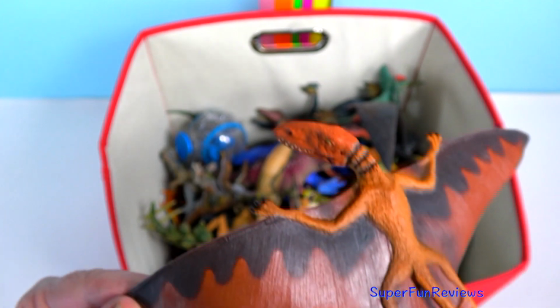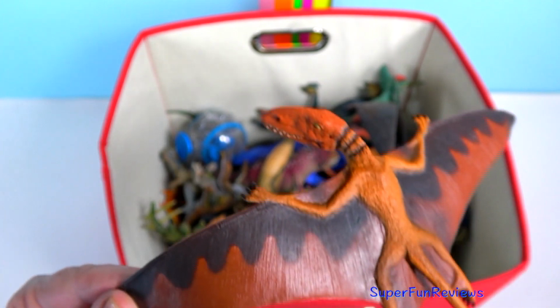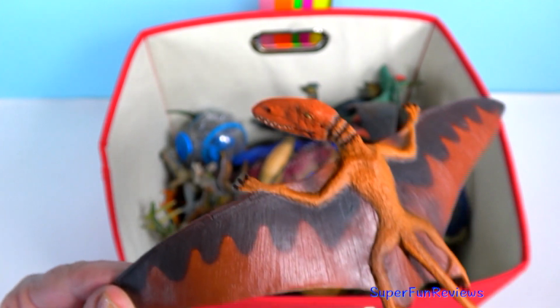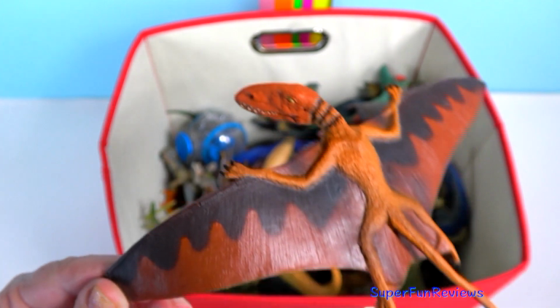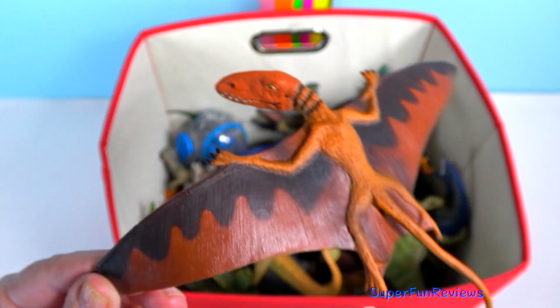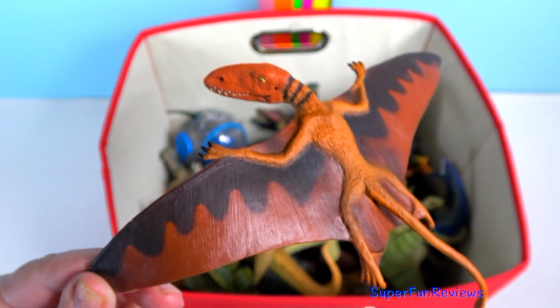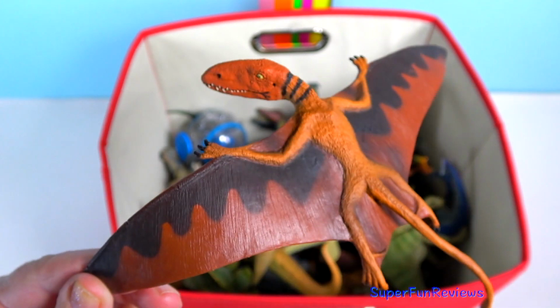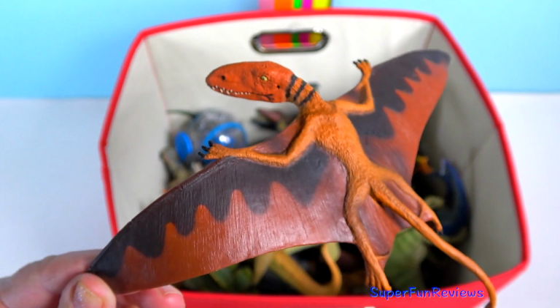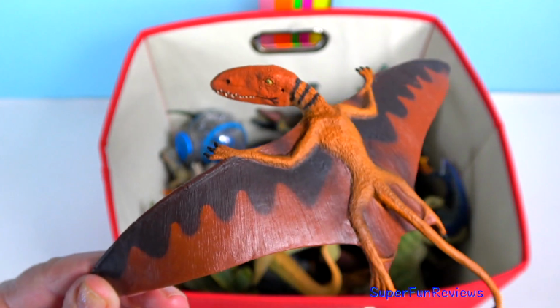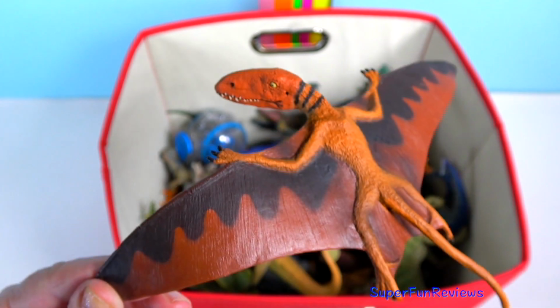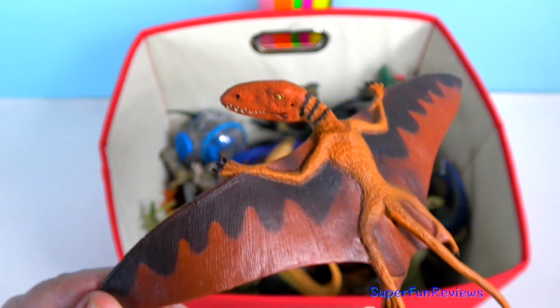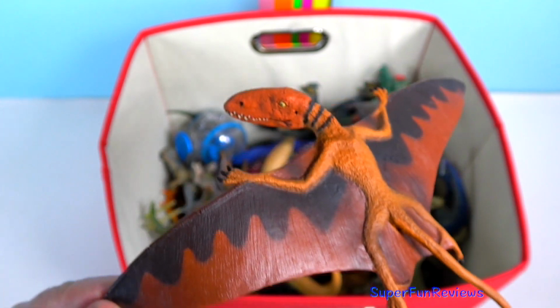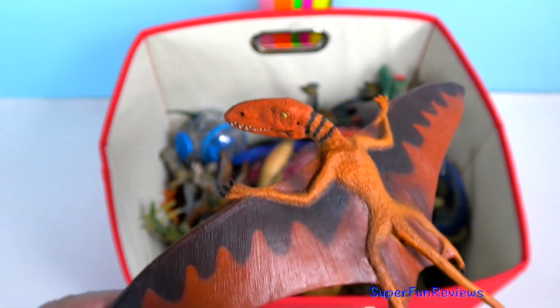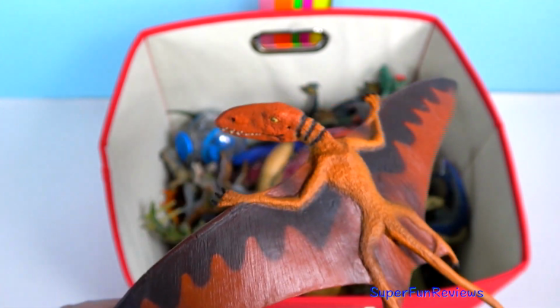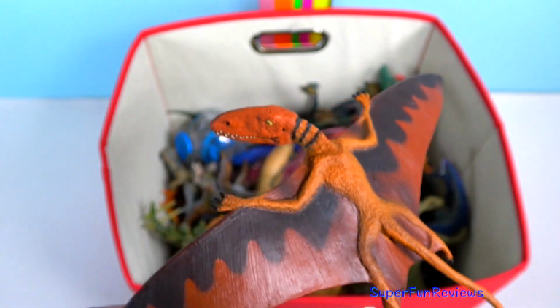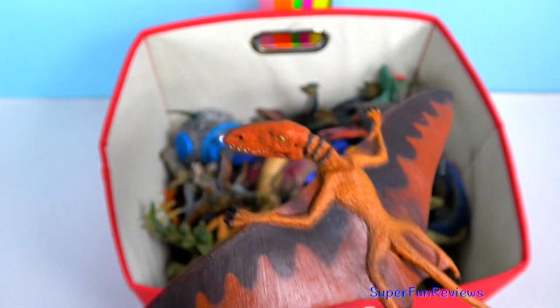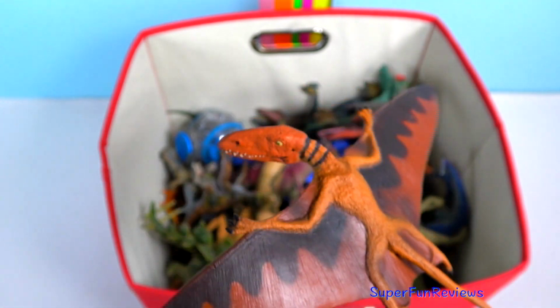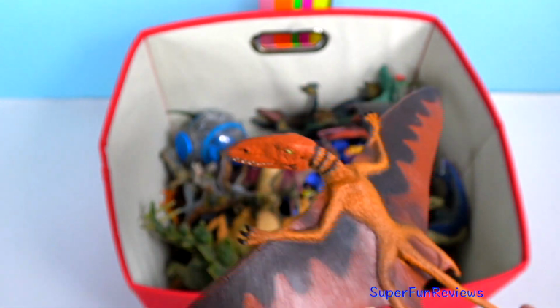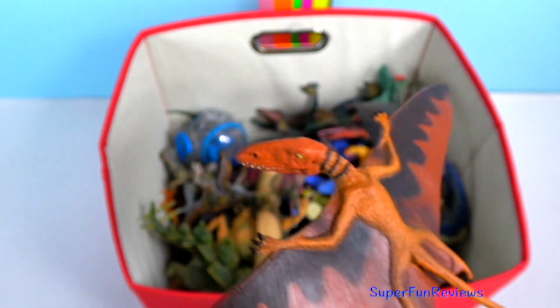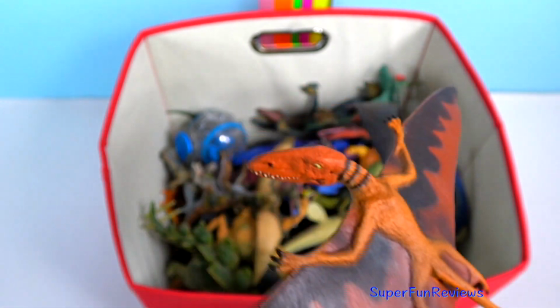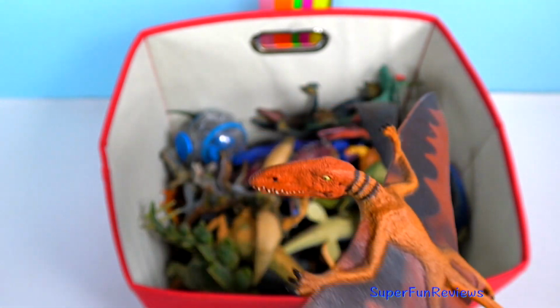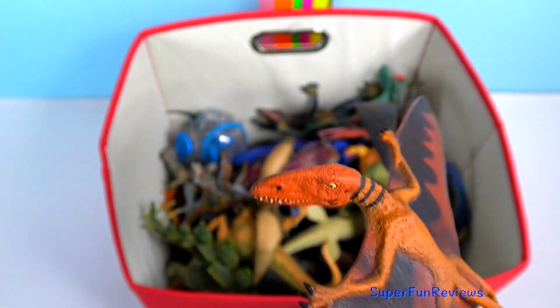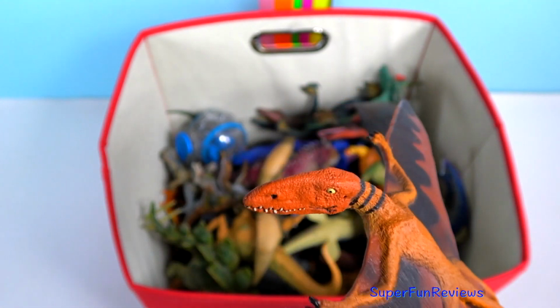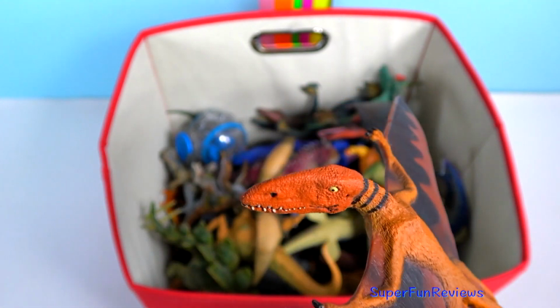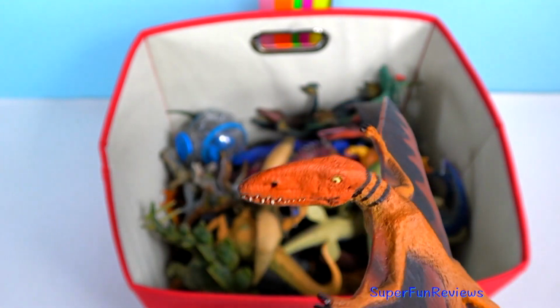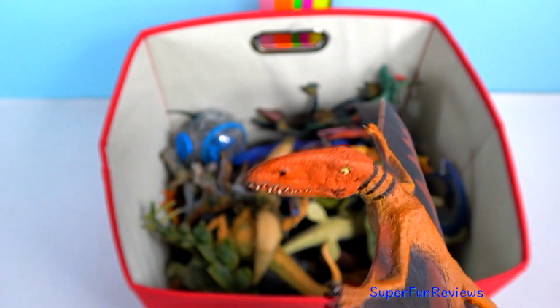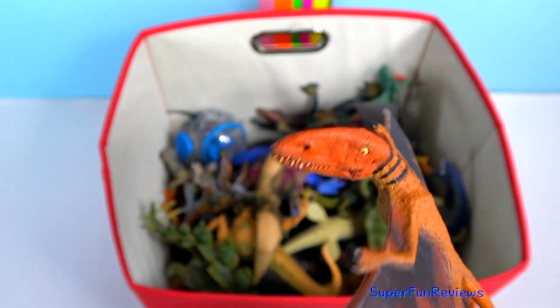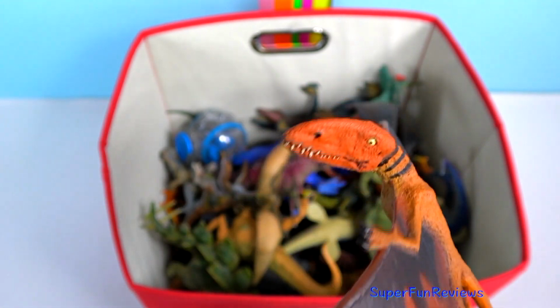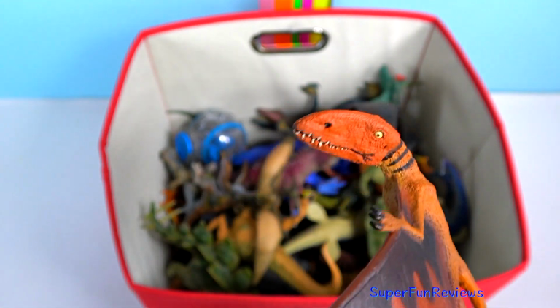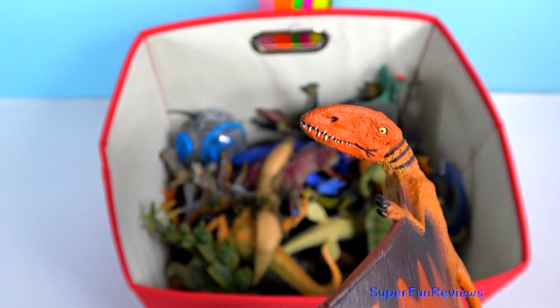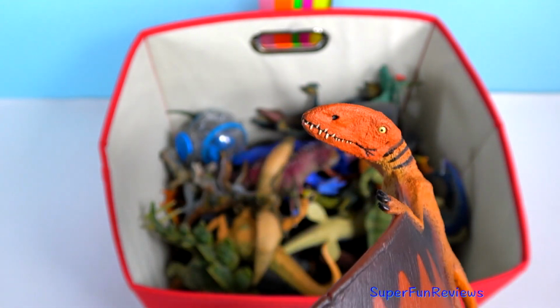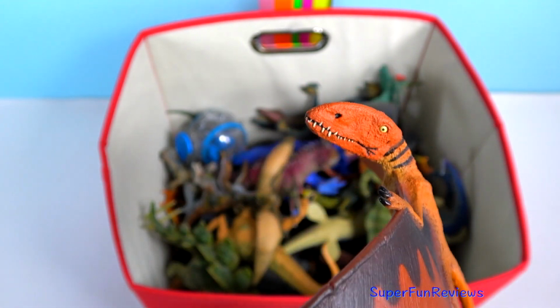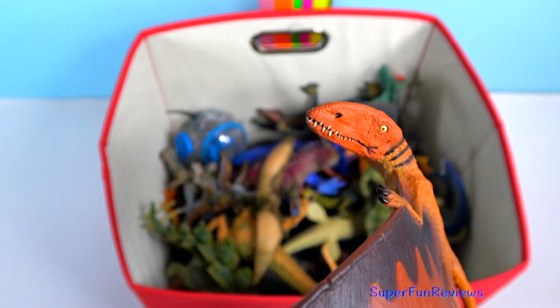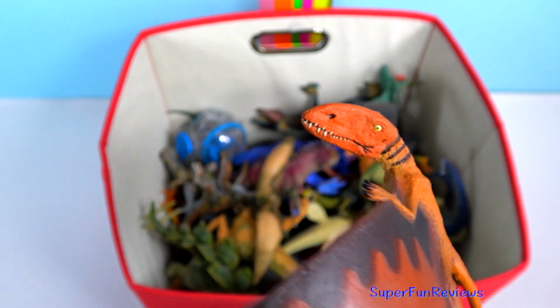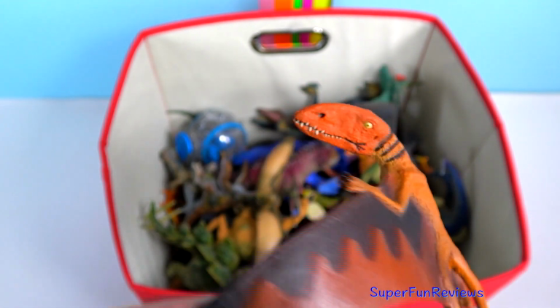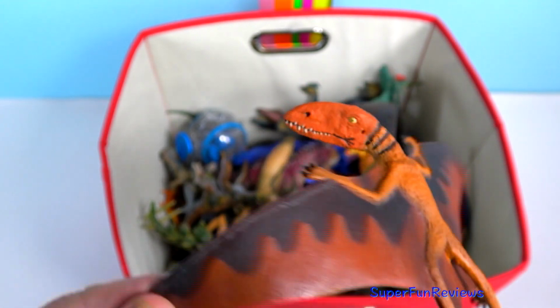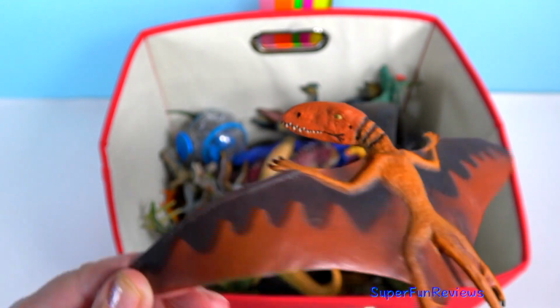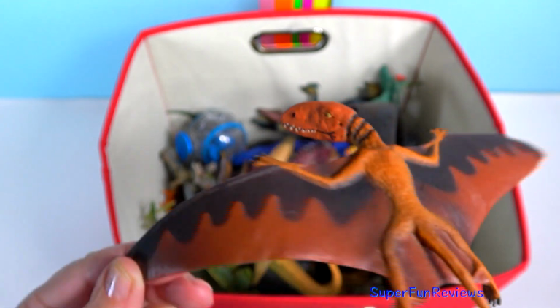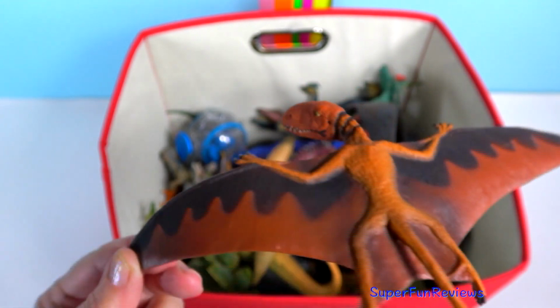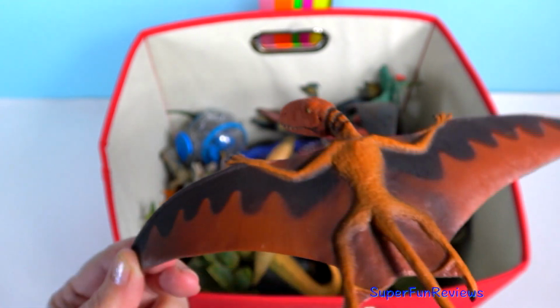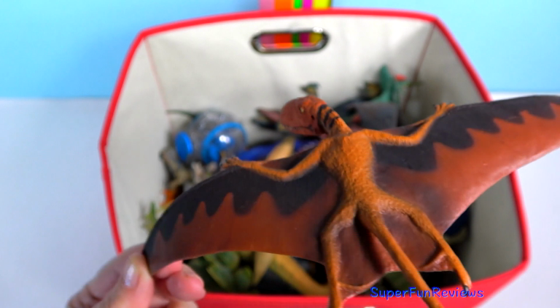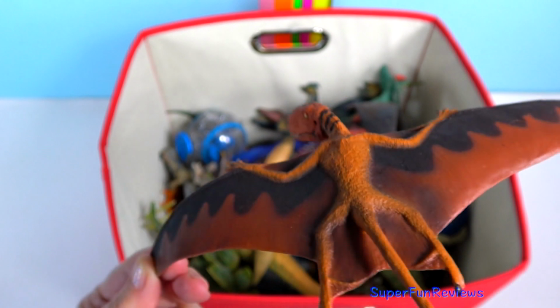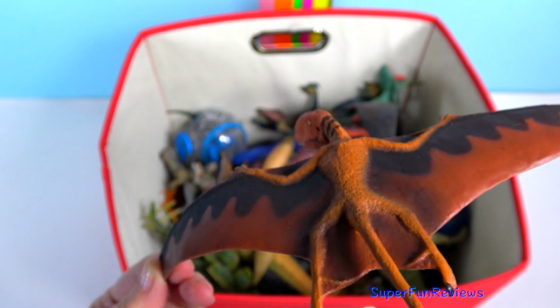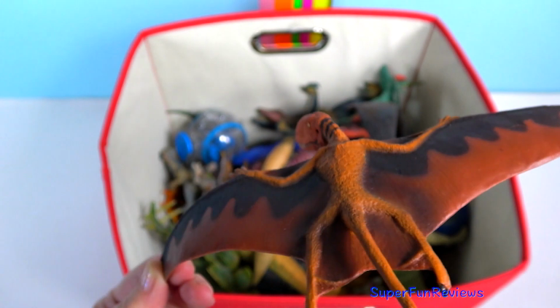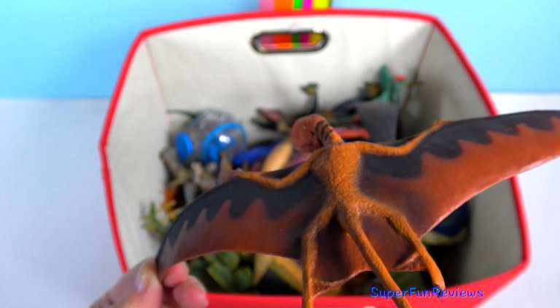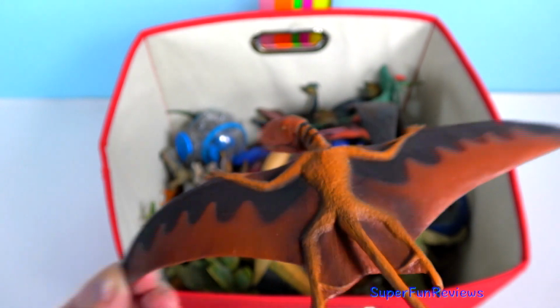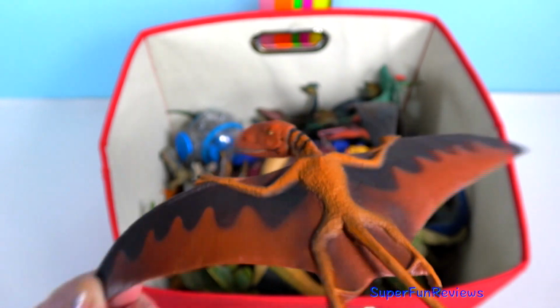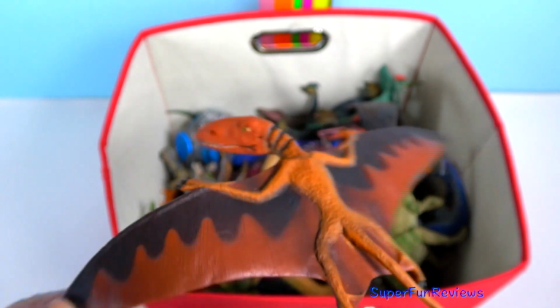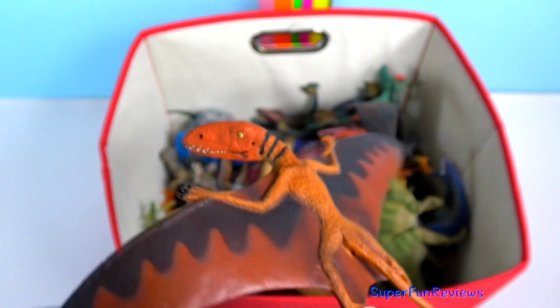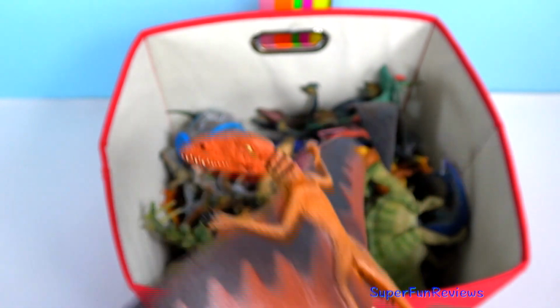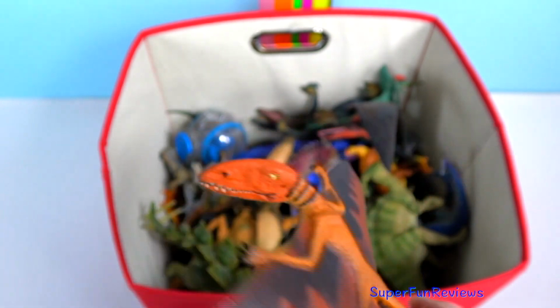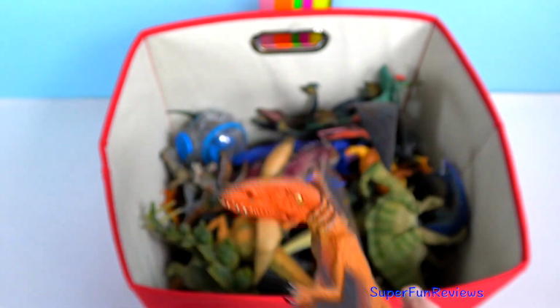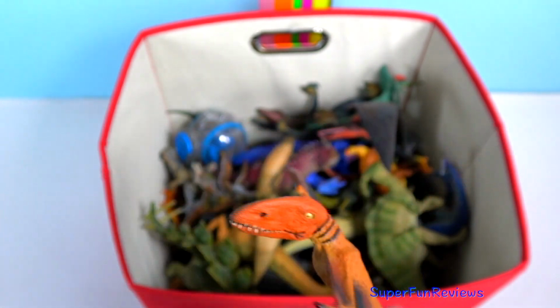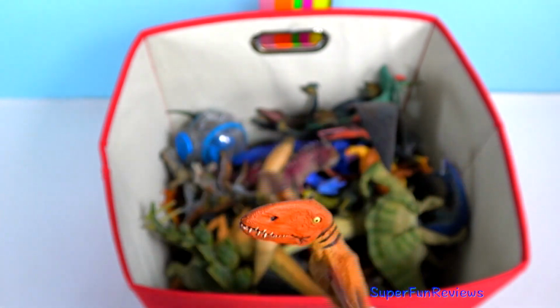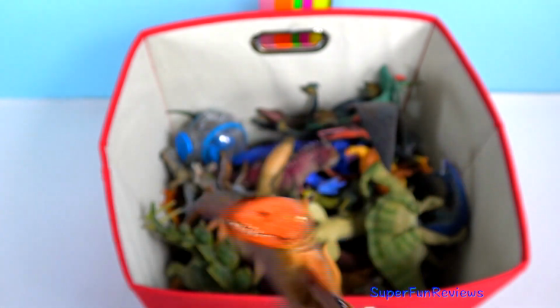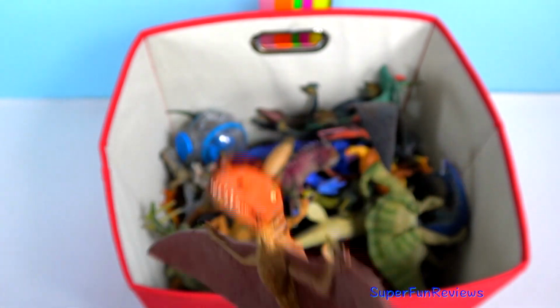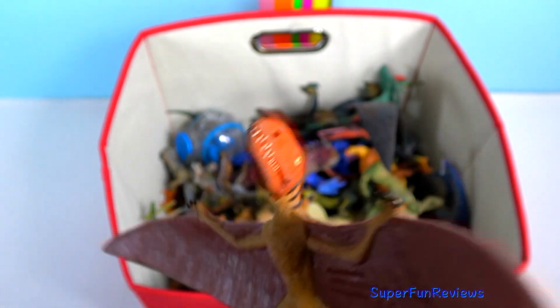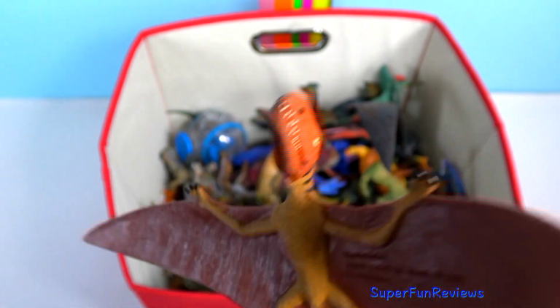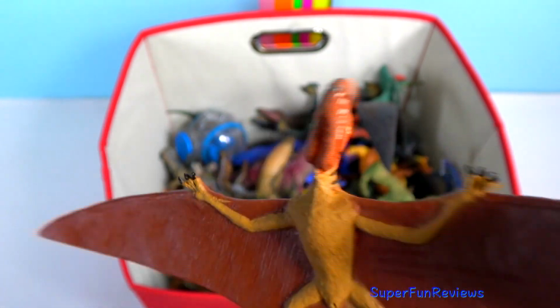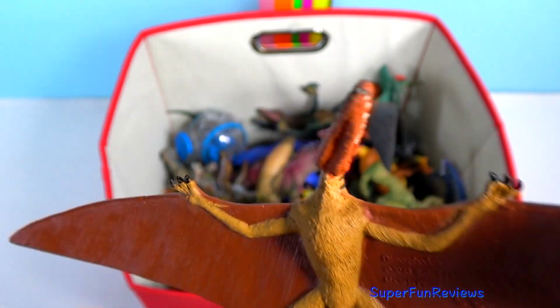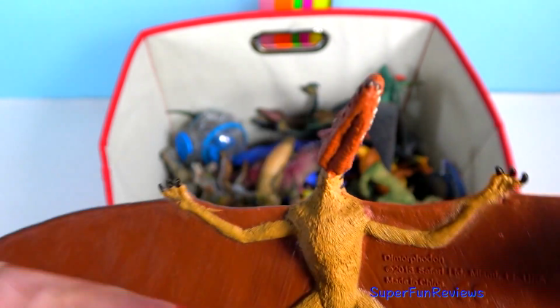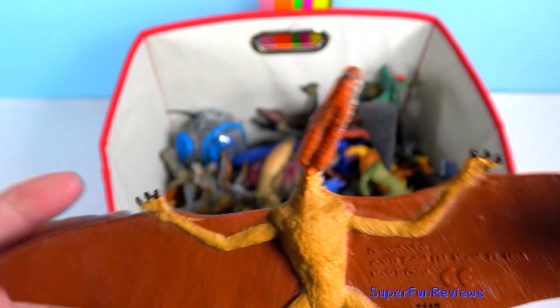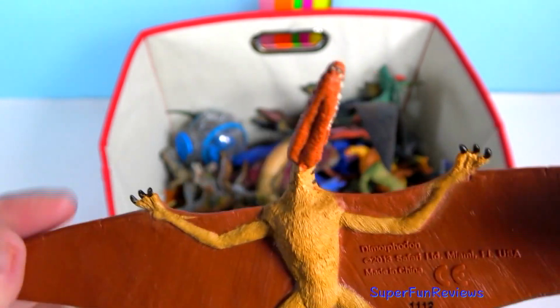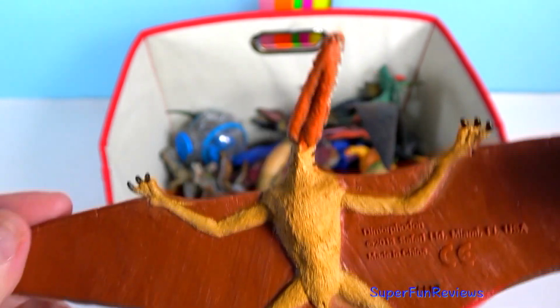Another Dimorphodon — you can see the puffin-shaped head here and the splayed legs.